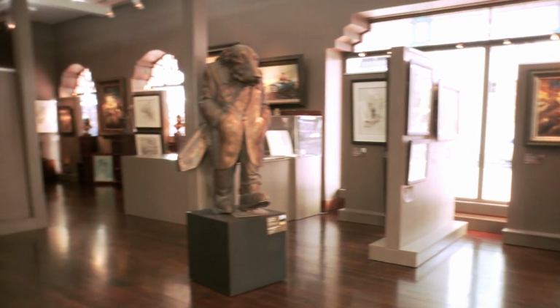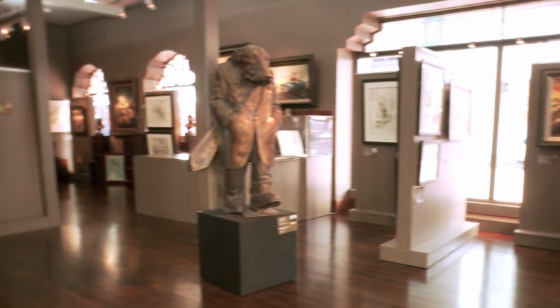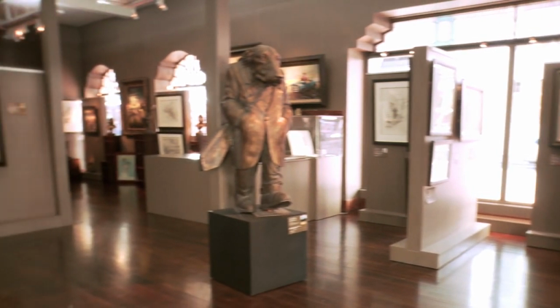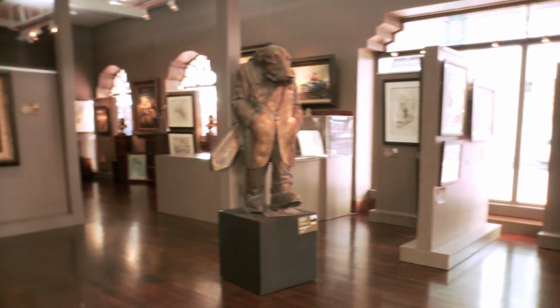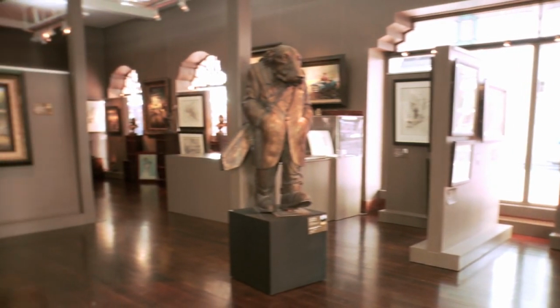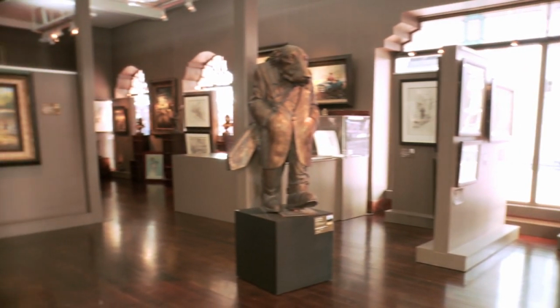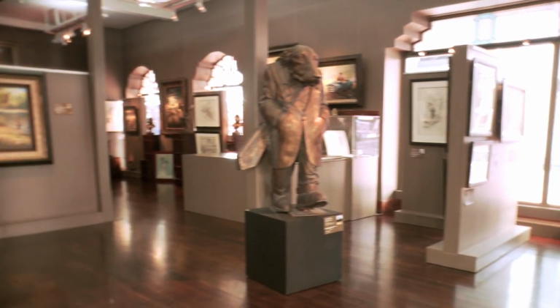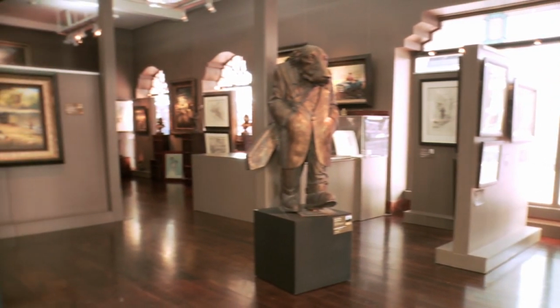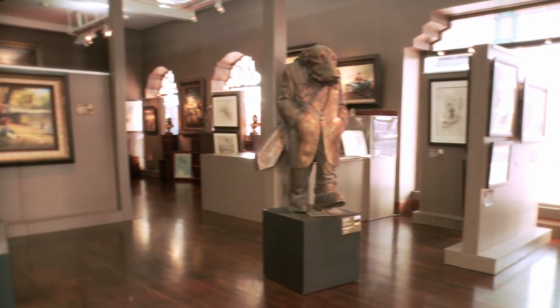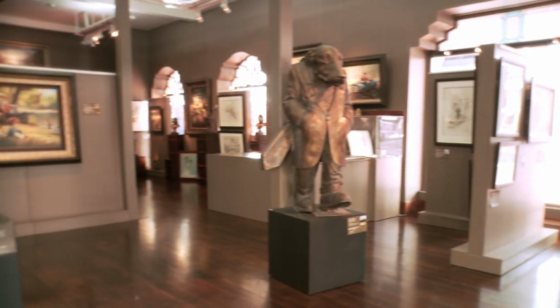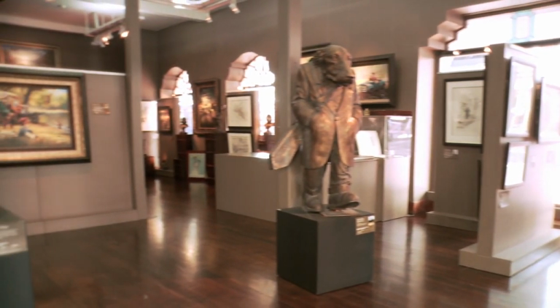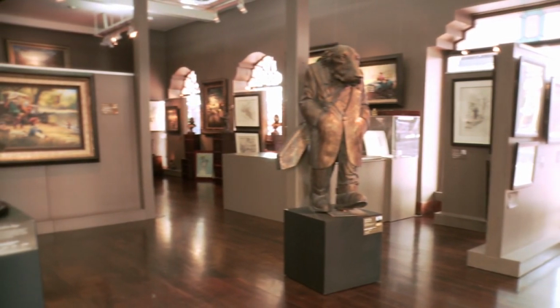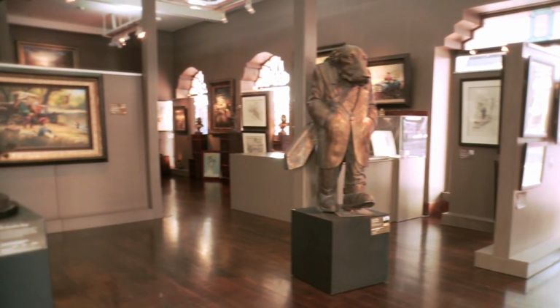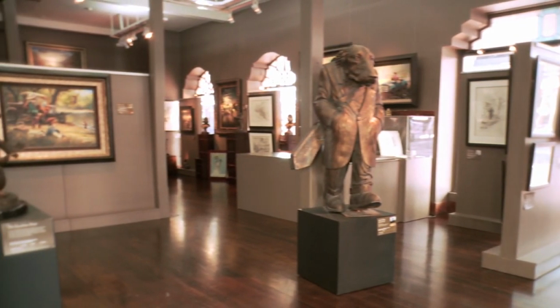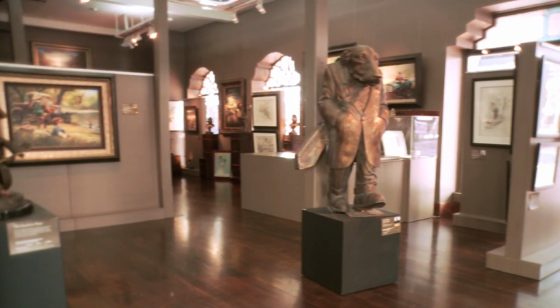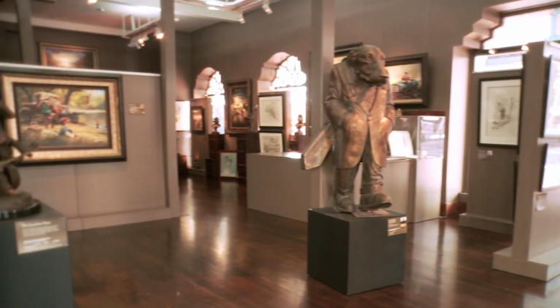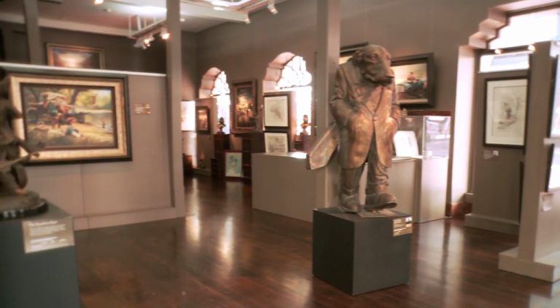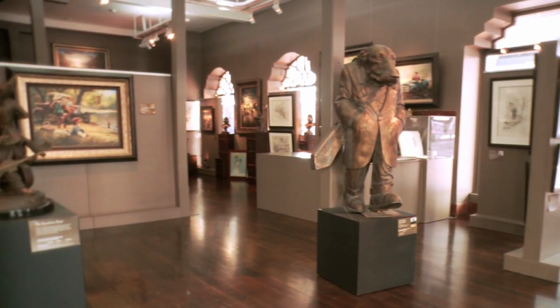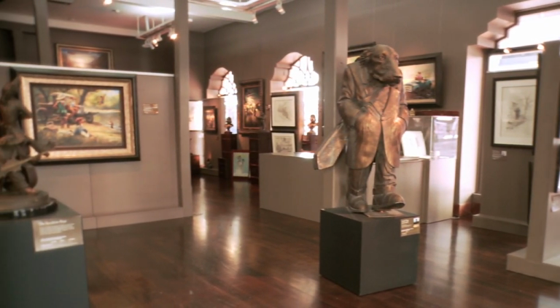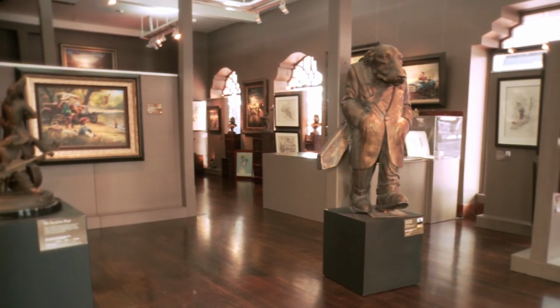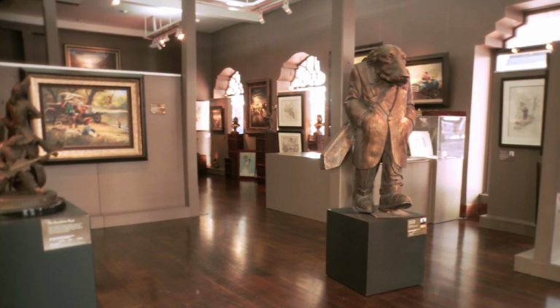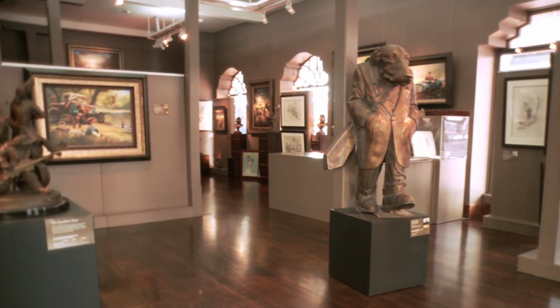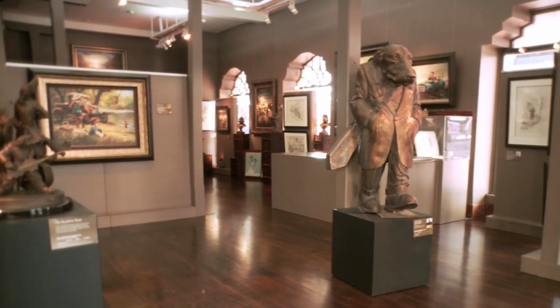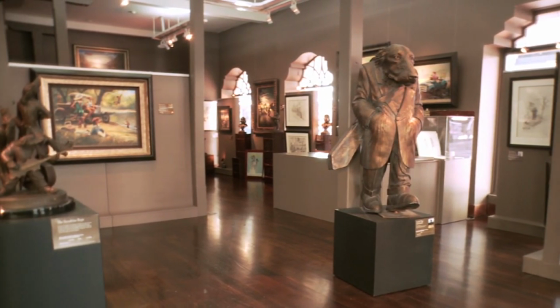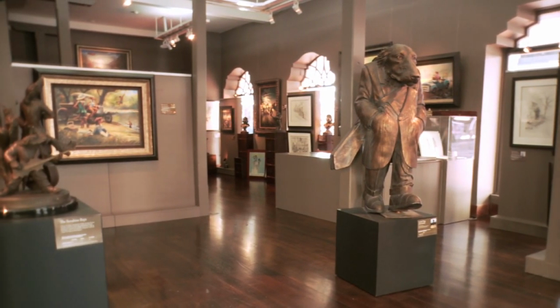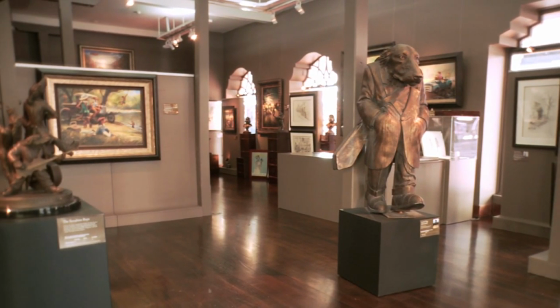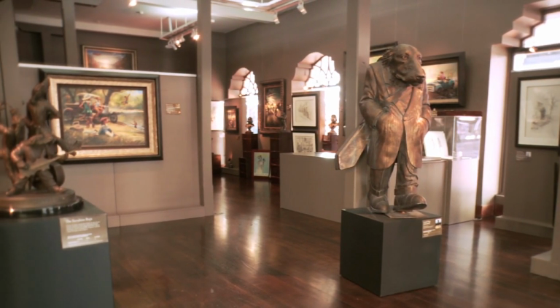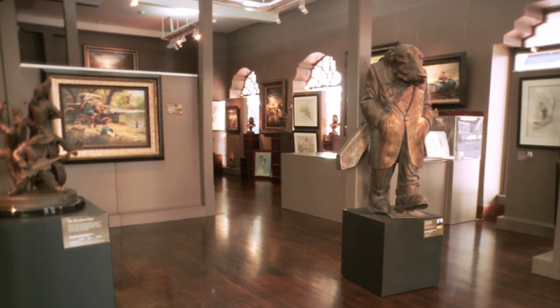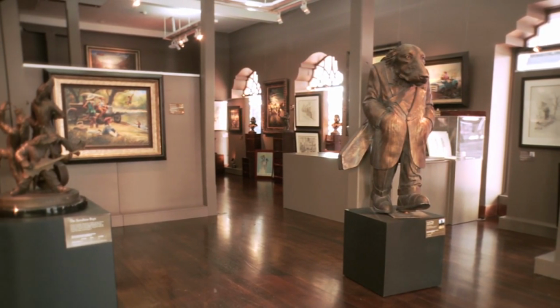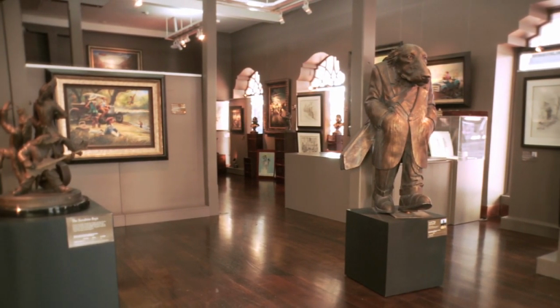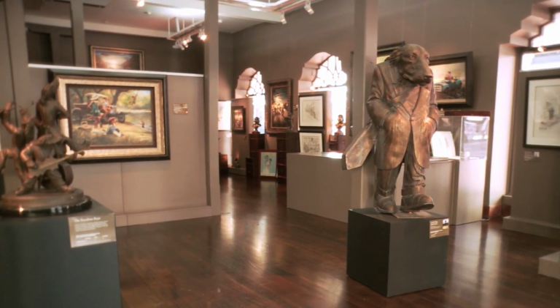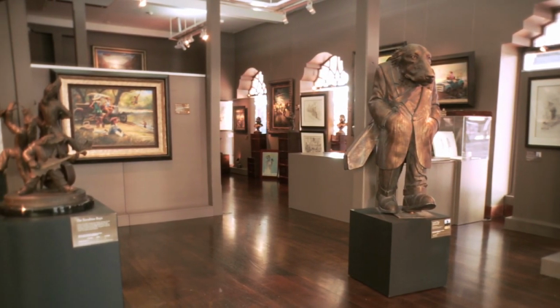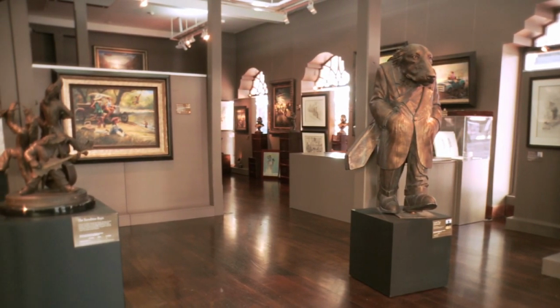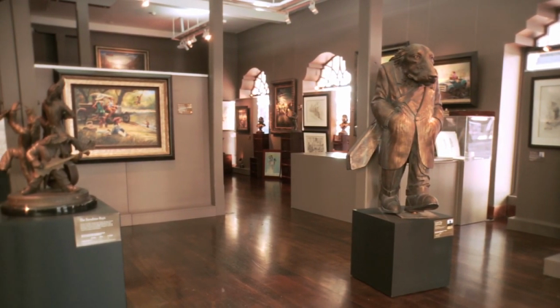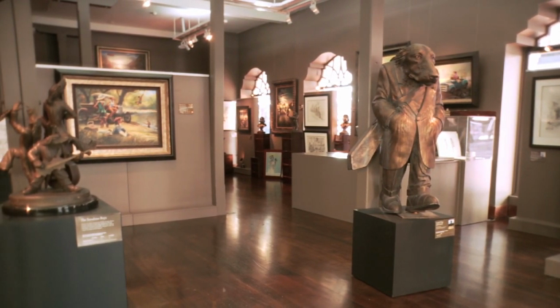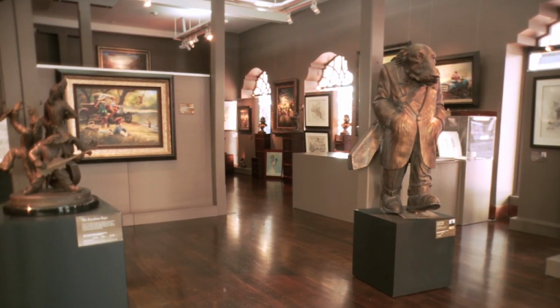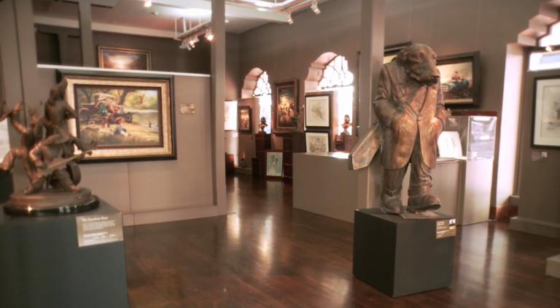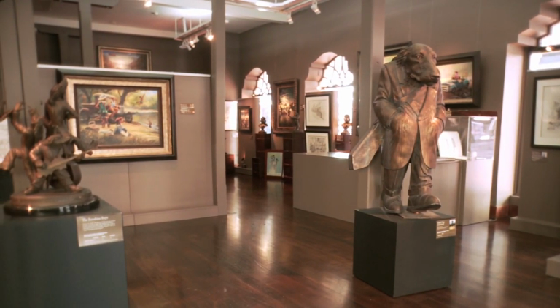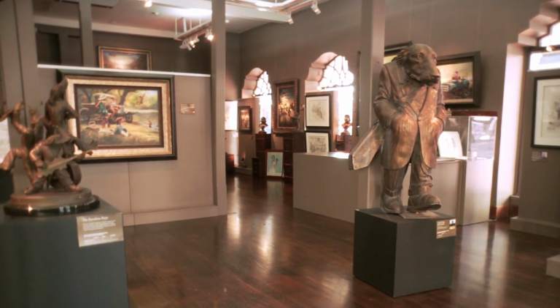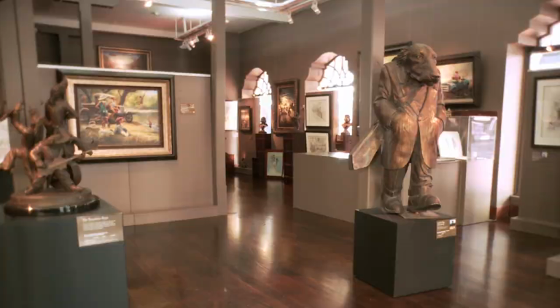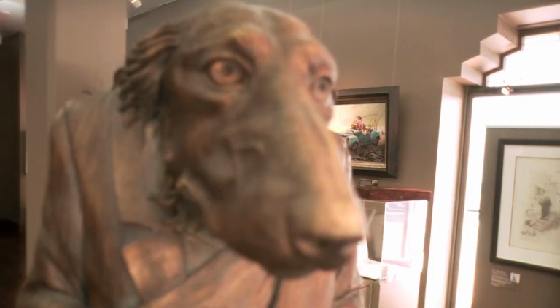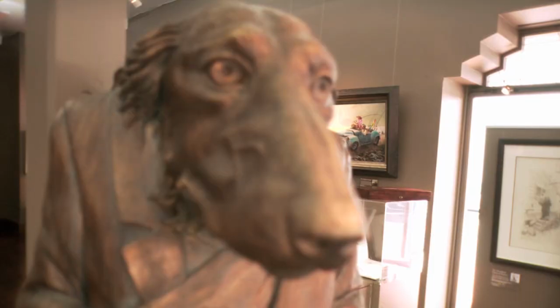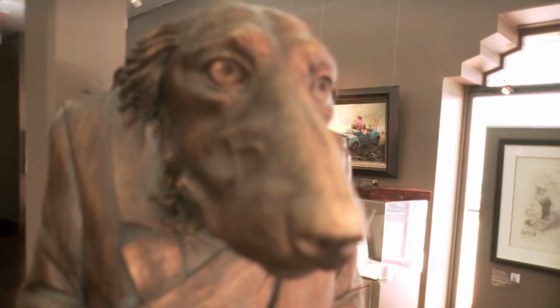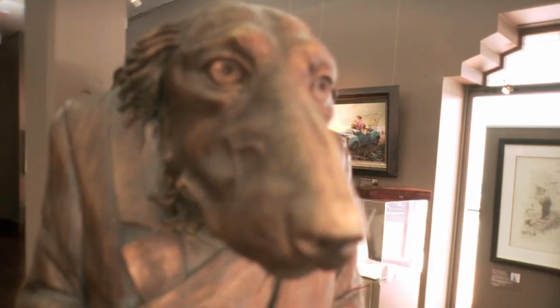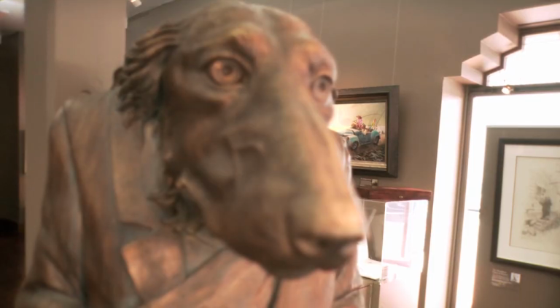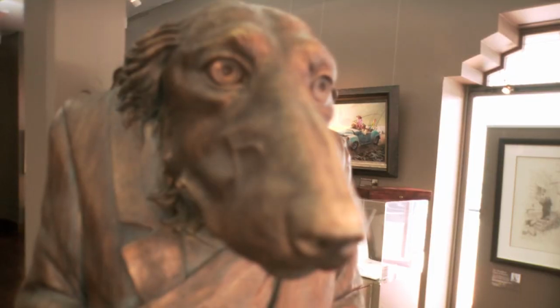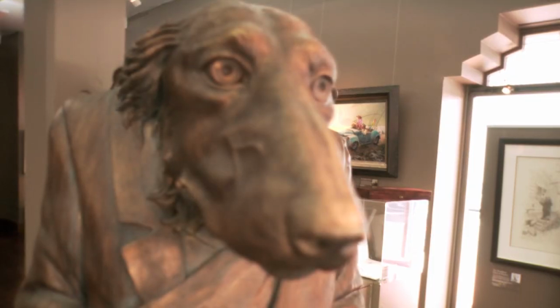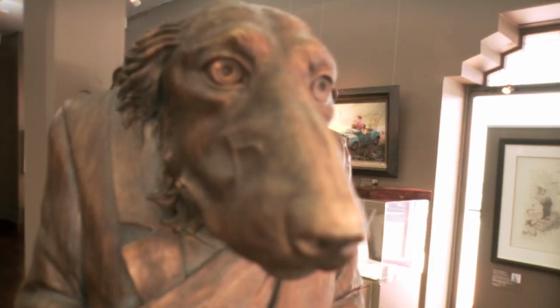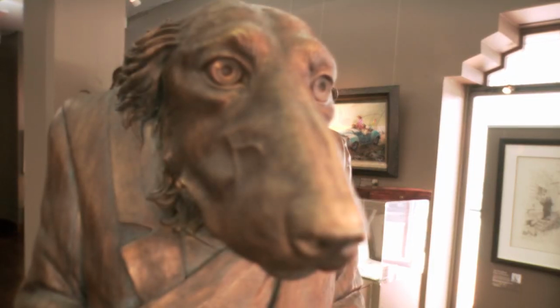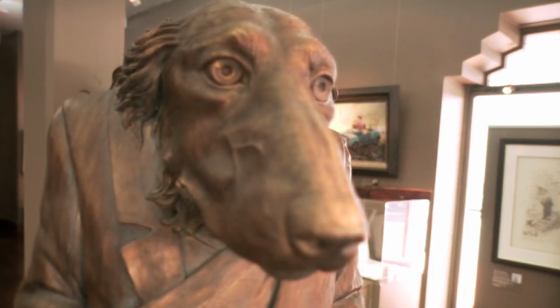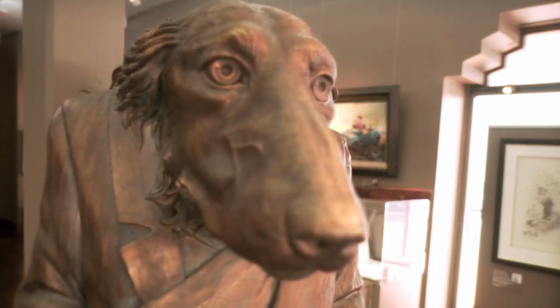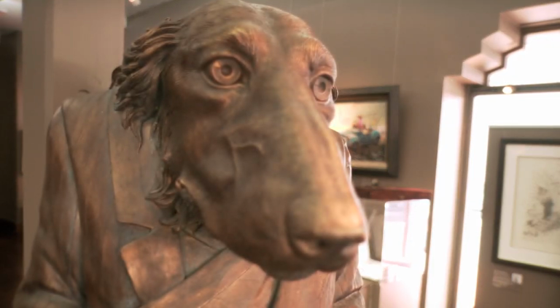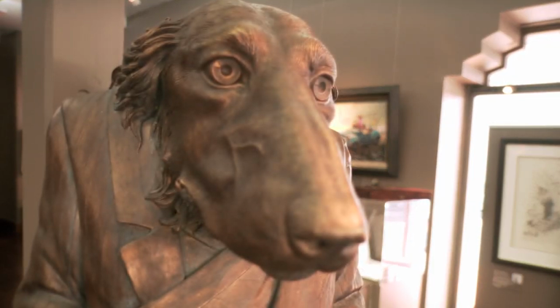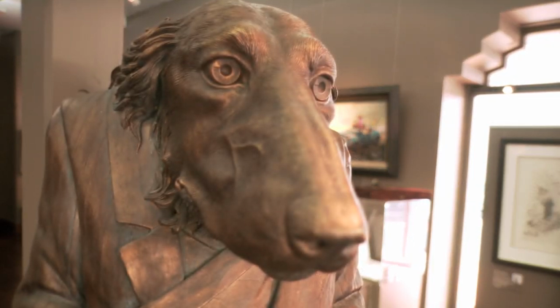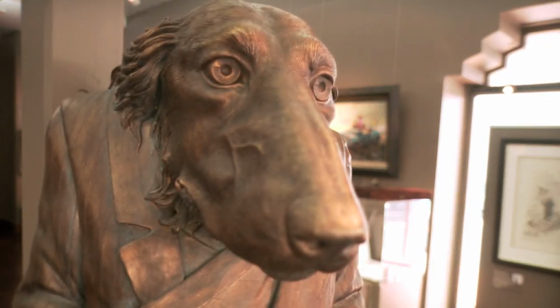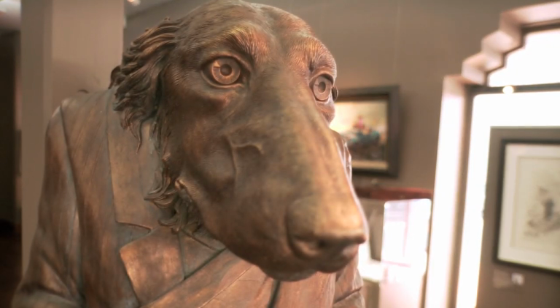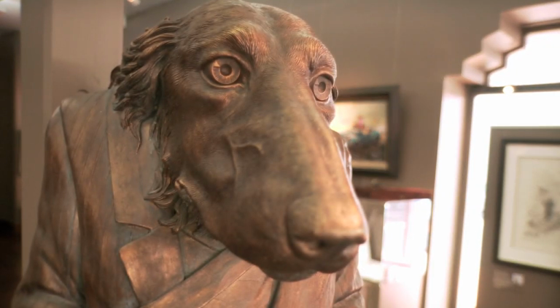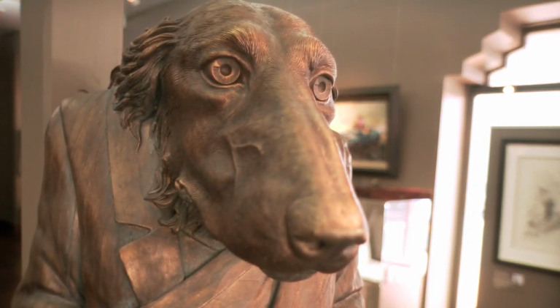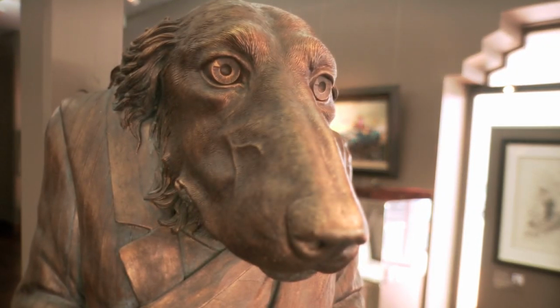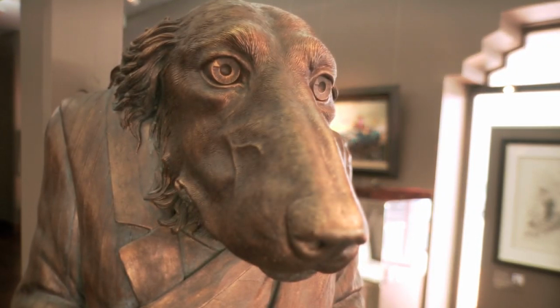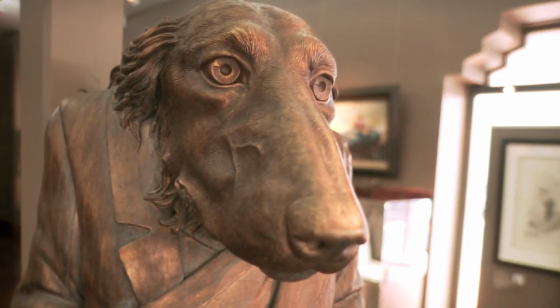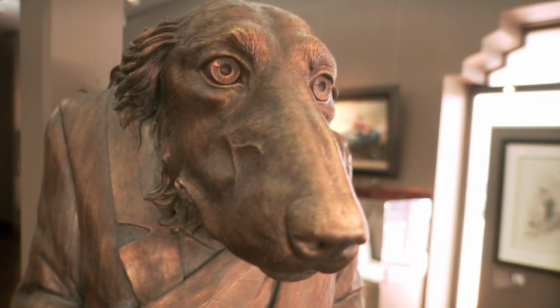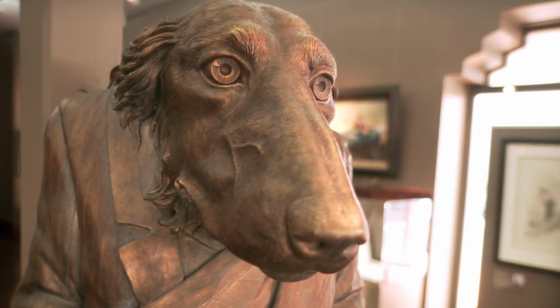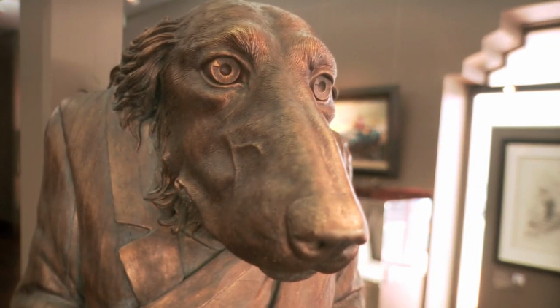What a weird and wonderful world Ivan Clark has created. I suggest you come and check out the intricate bronze casts and prints.